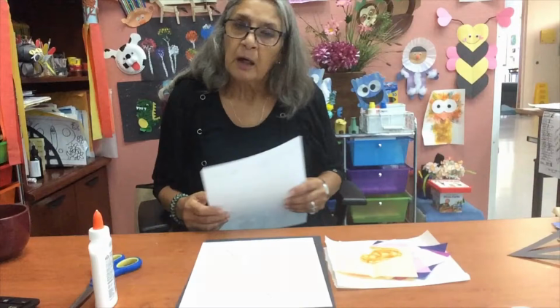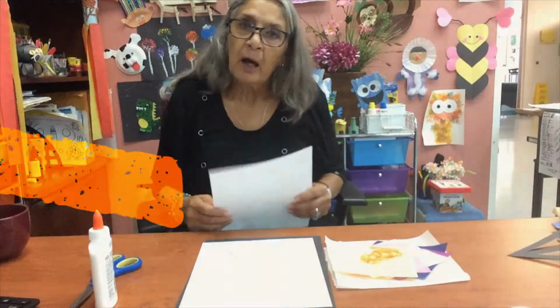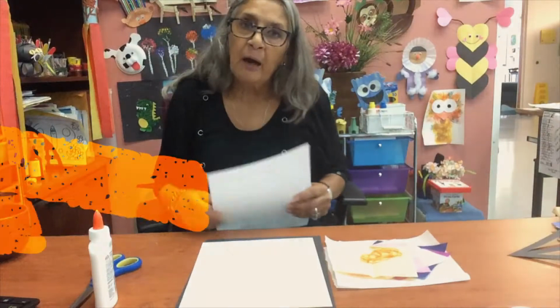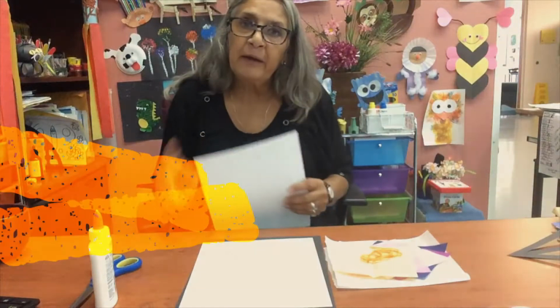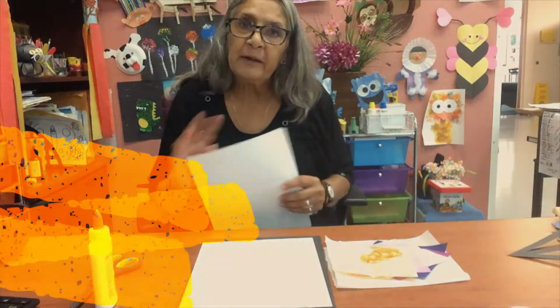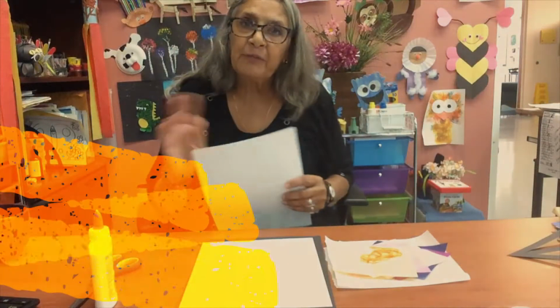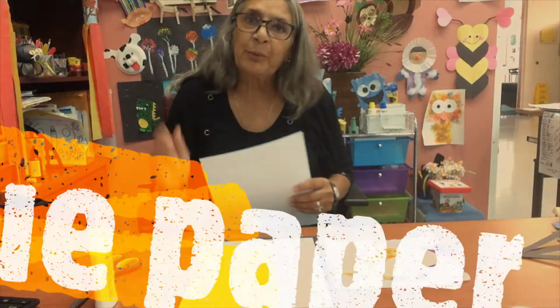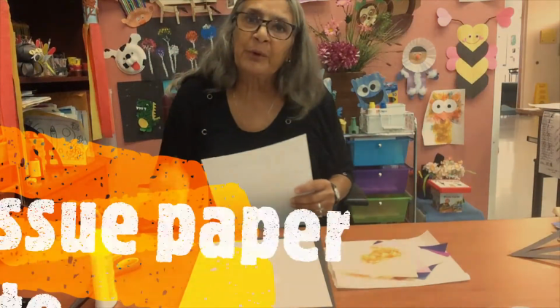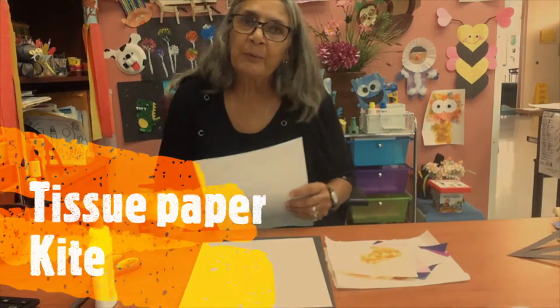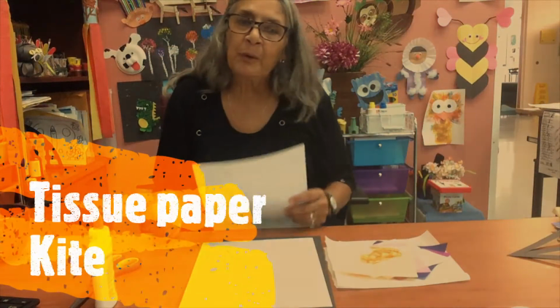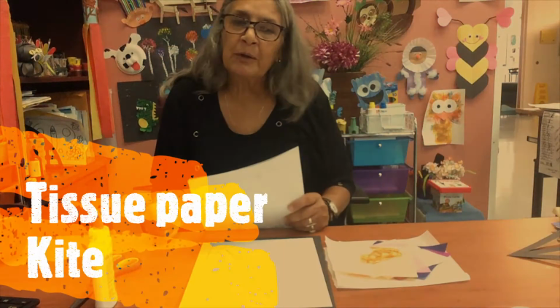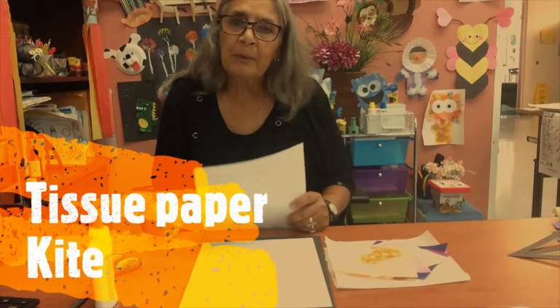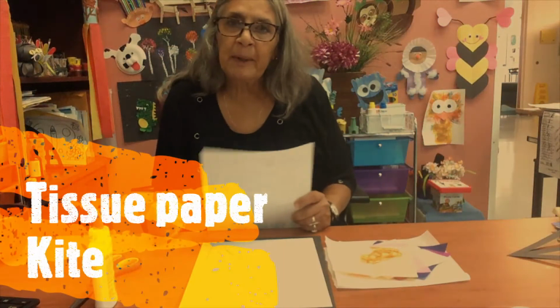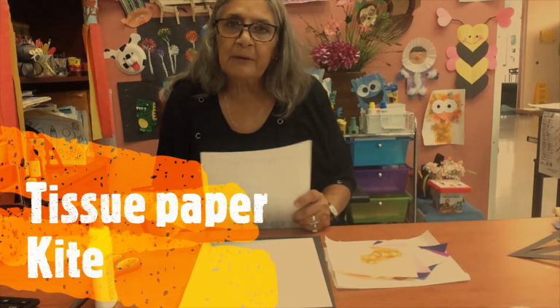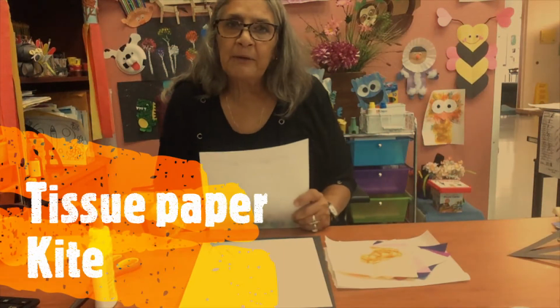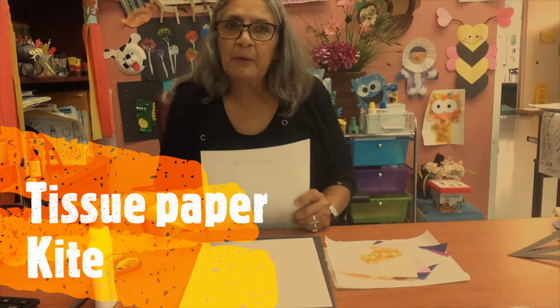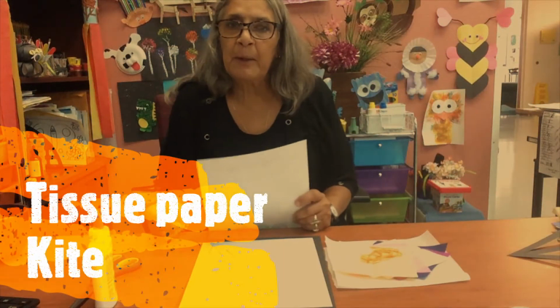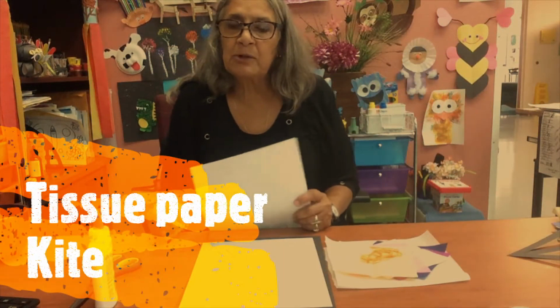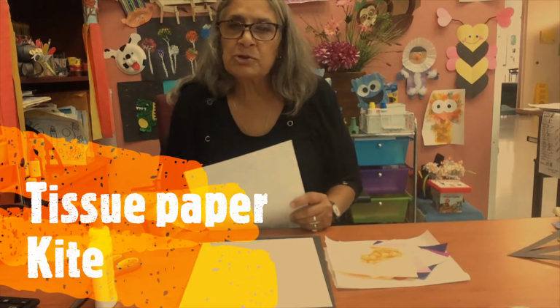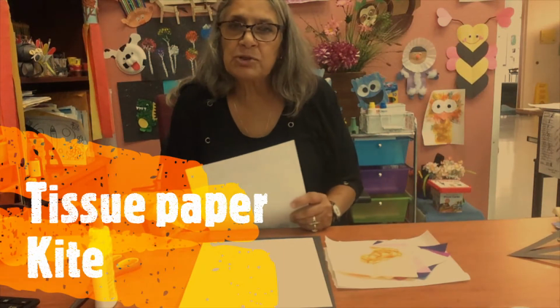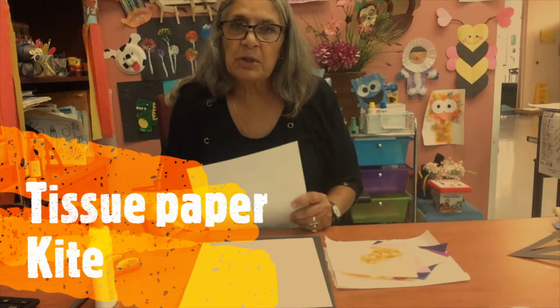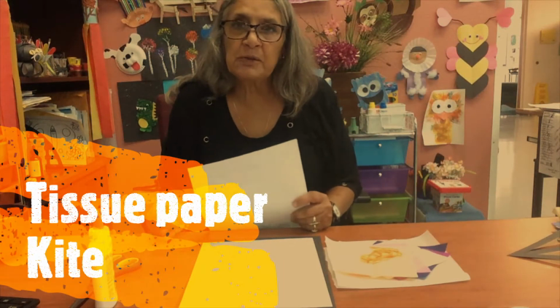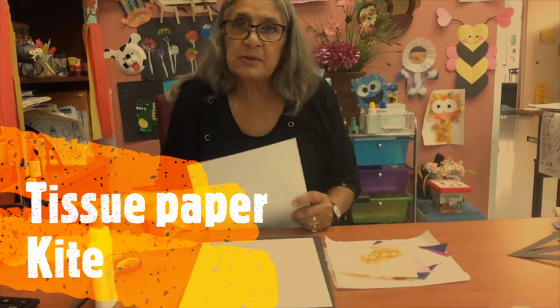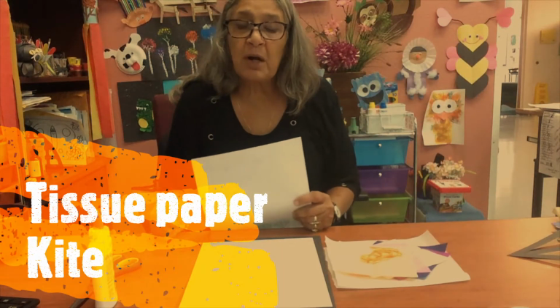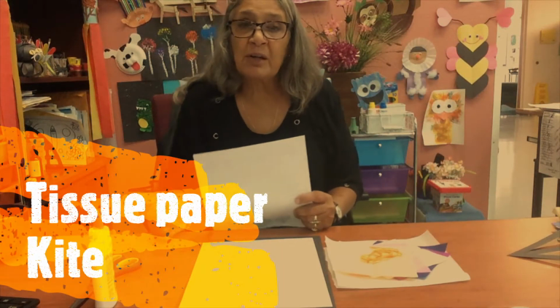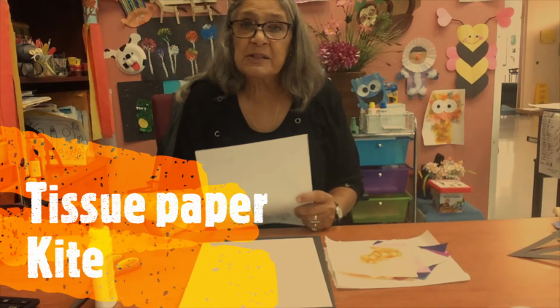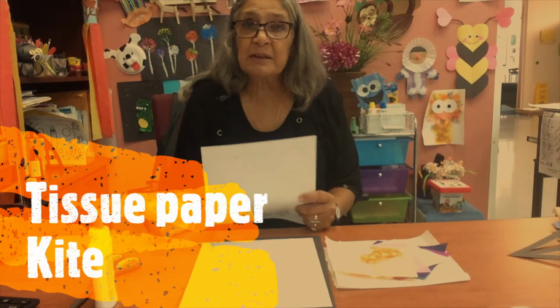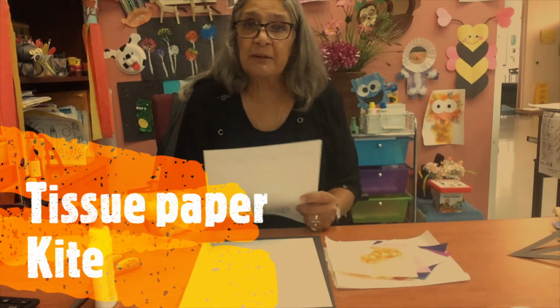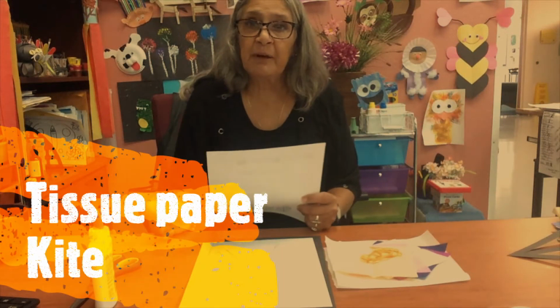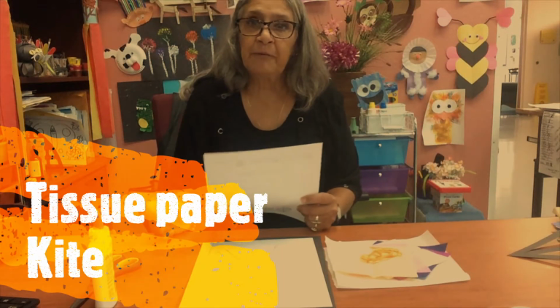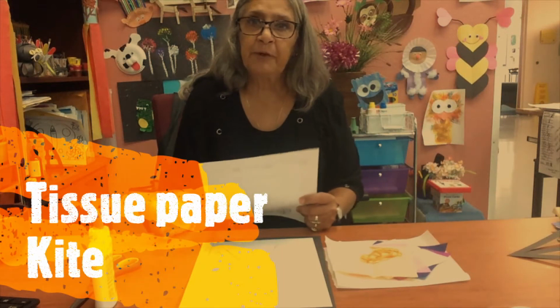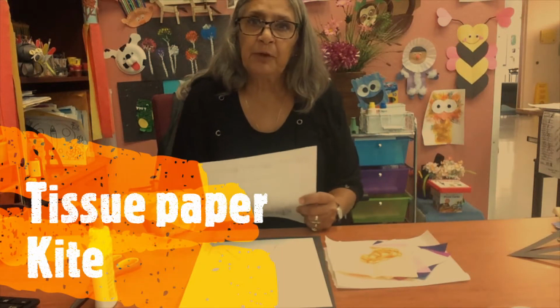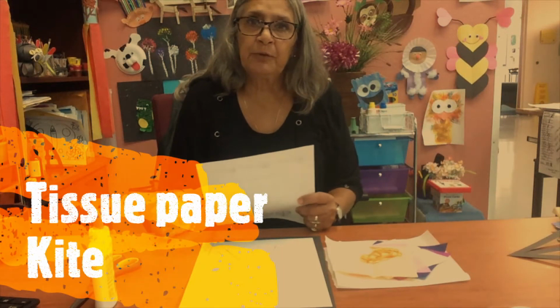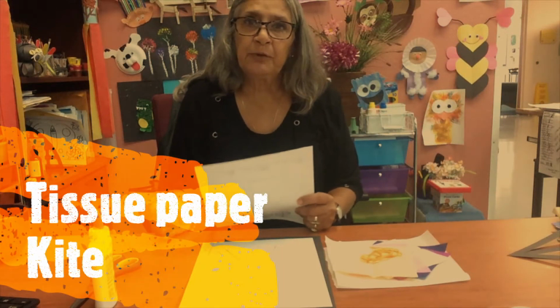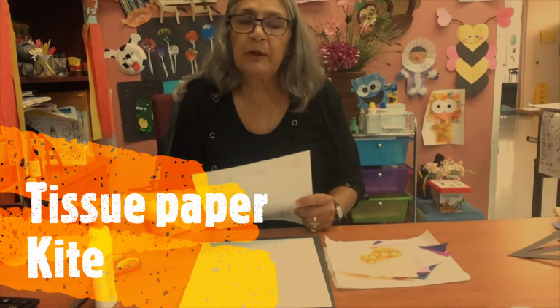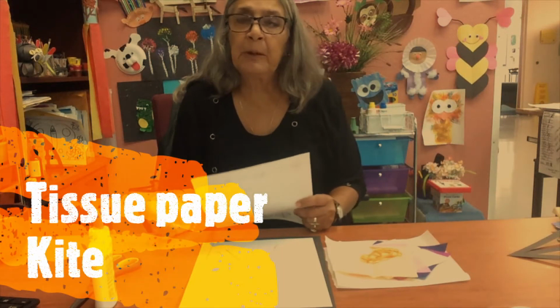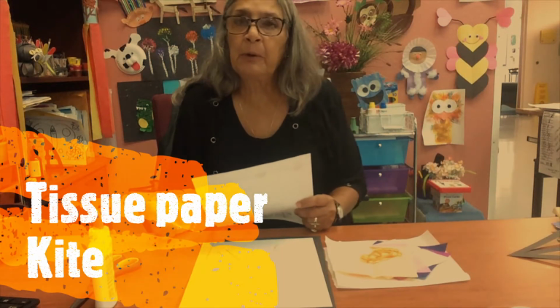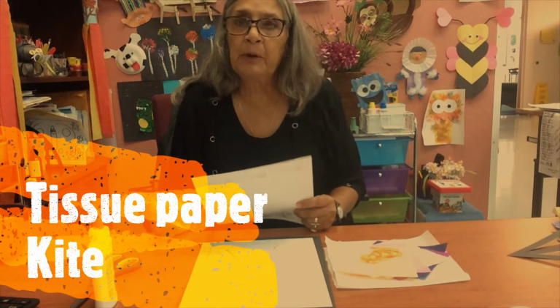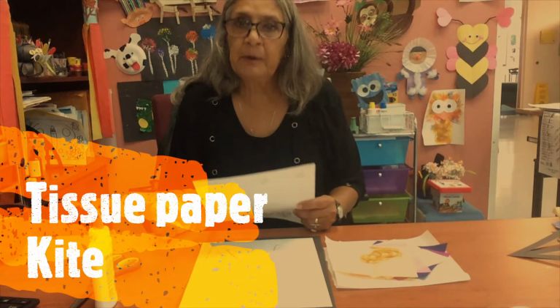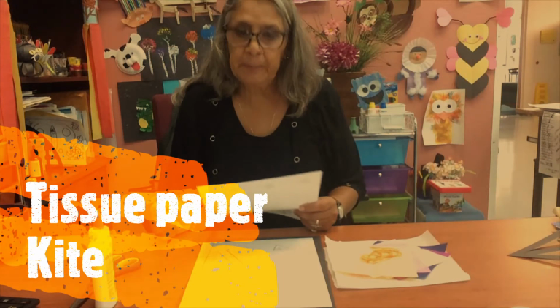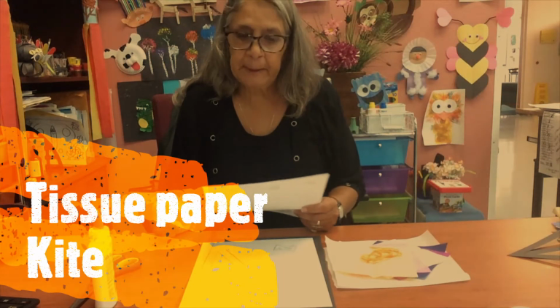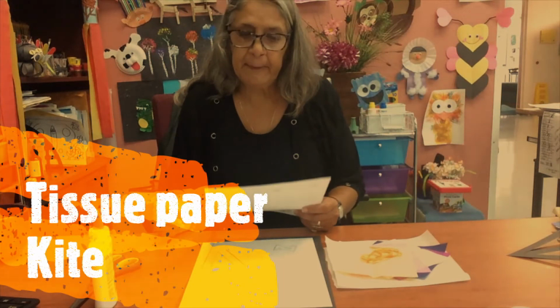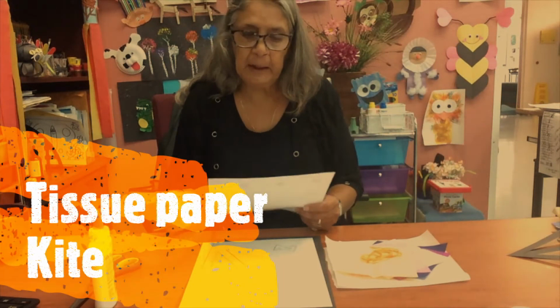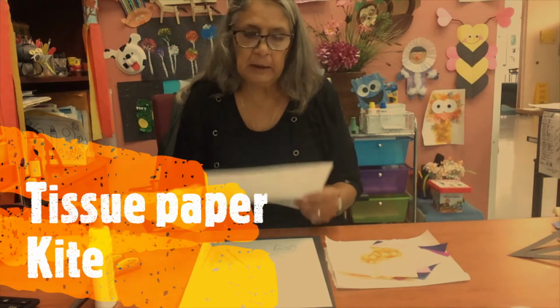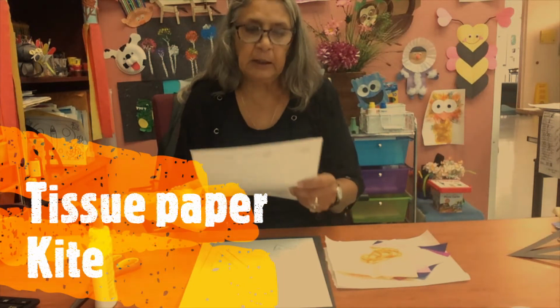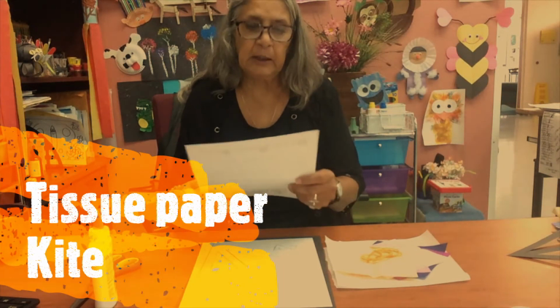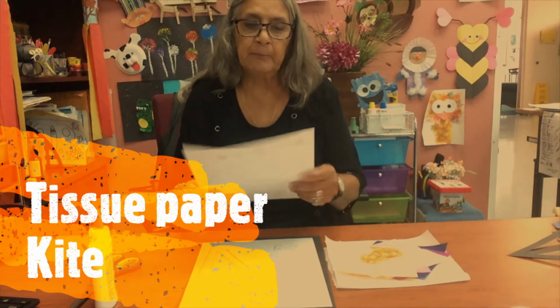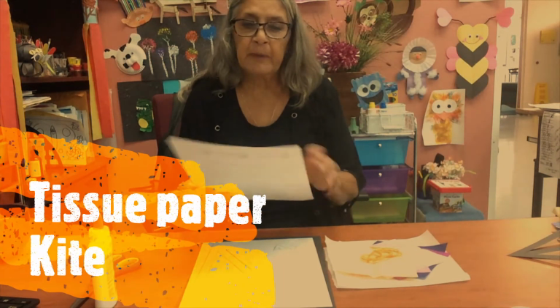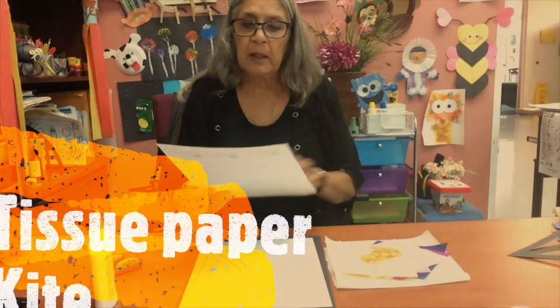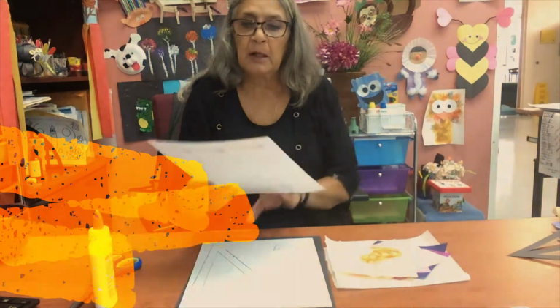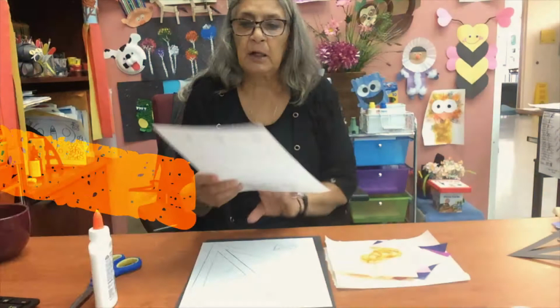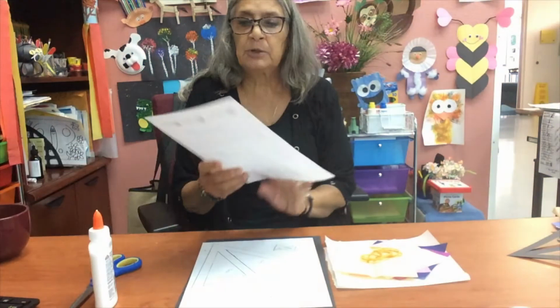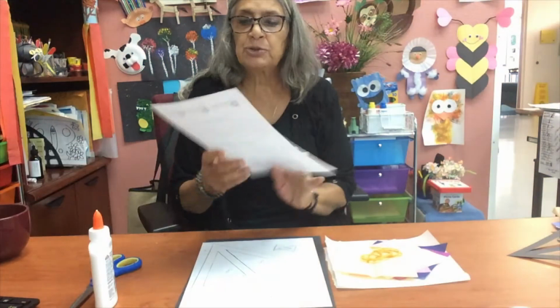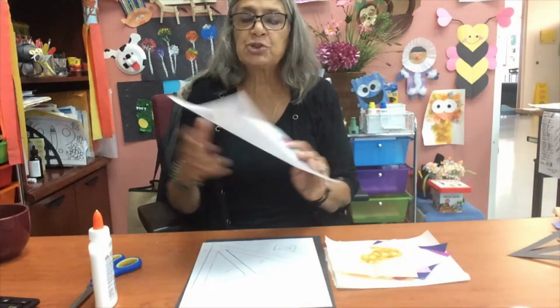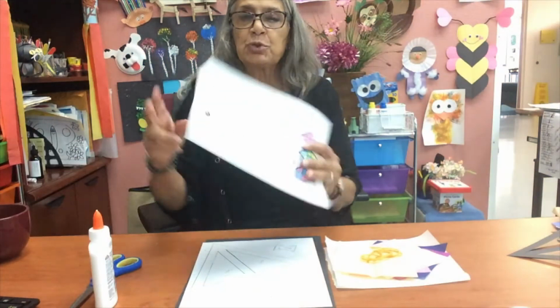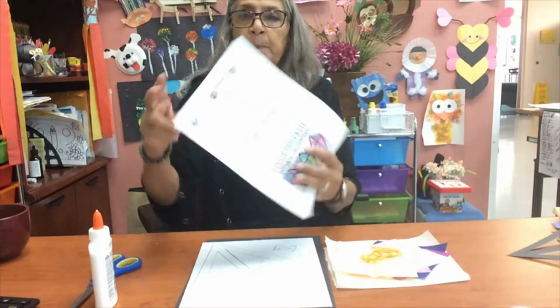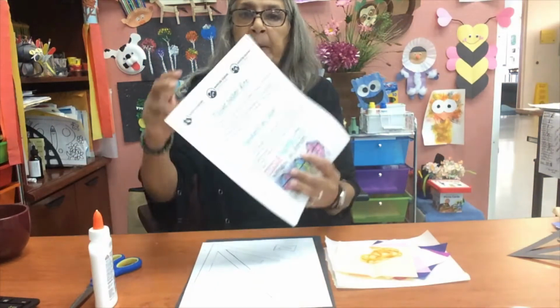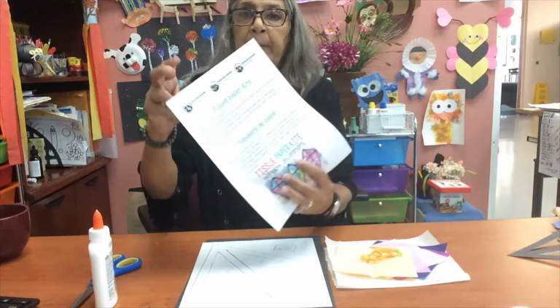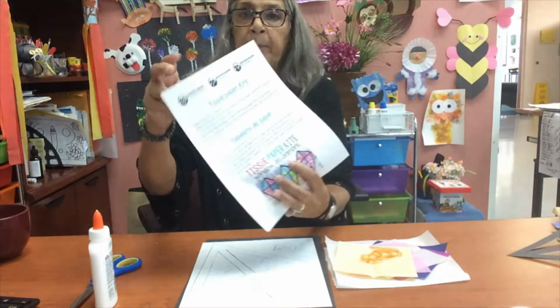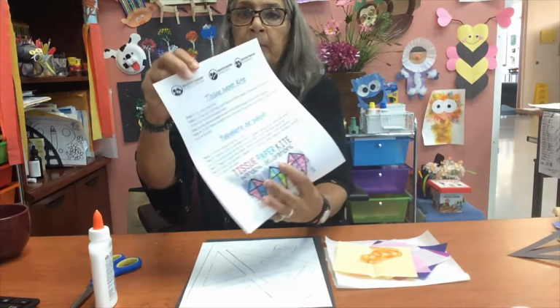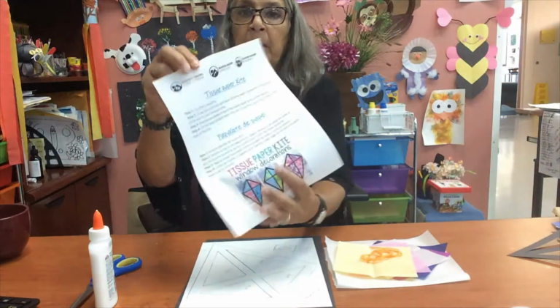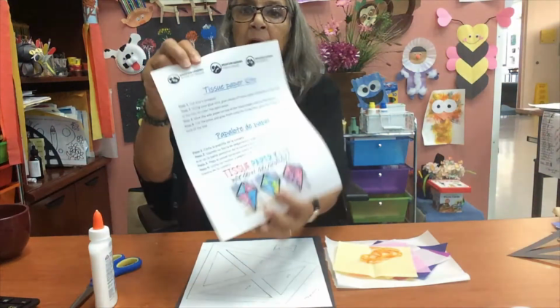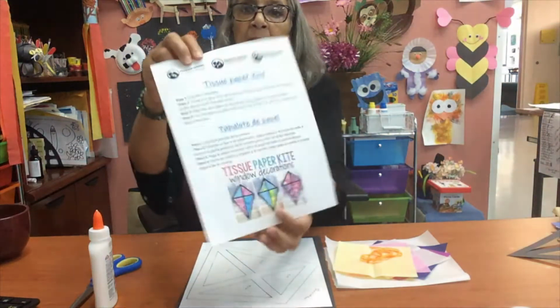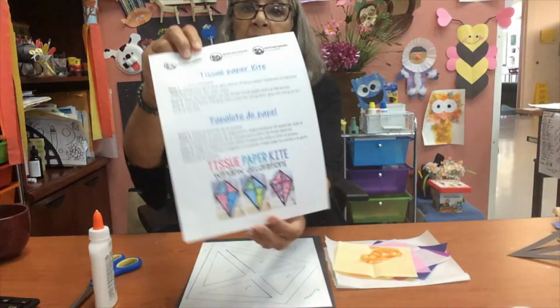Hi everyone, welcome back to the Mountain Shadows Arts and Craft video. Today we're going to be making a tissue paper kite.